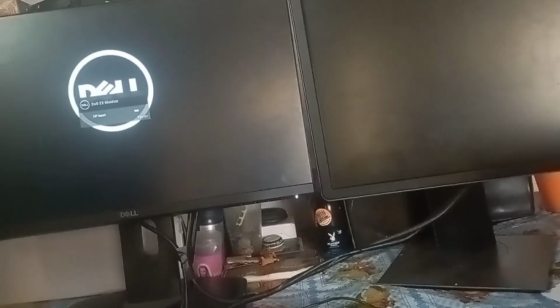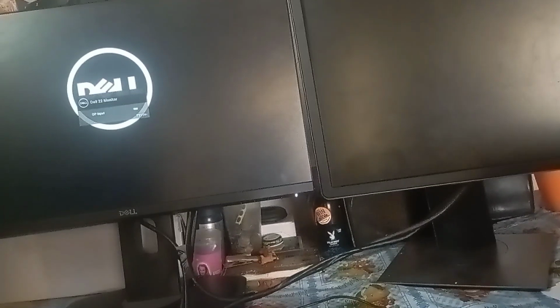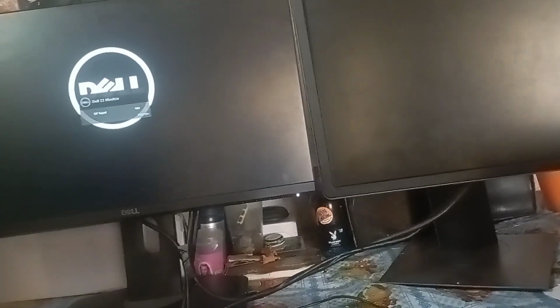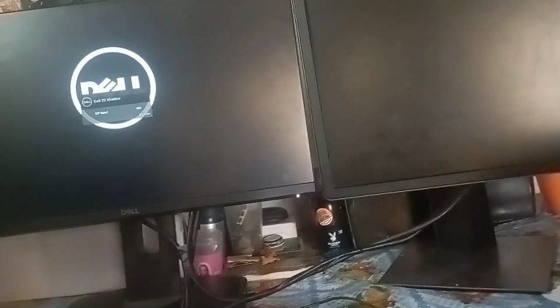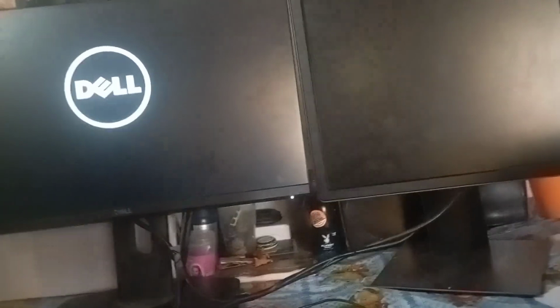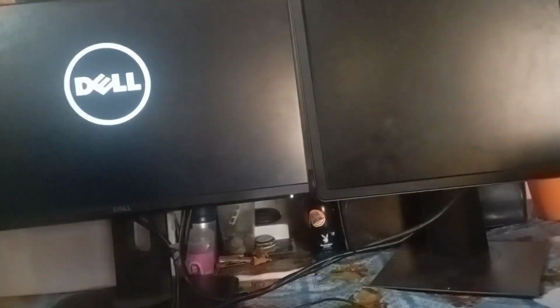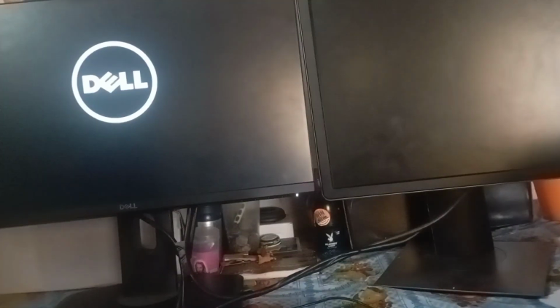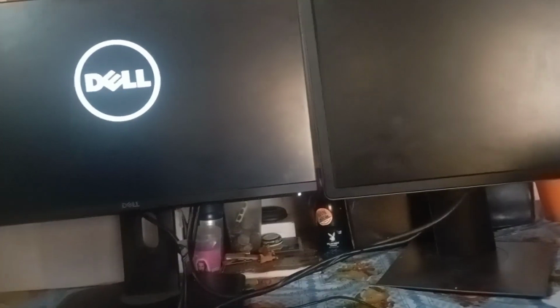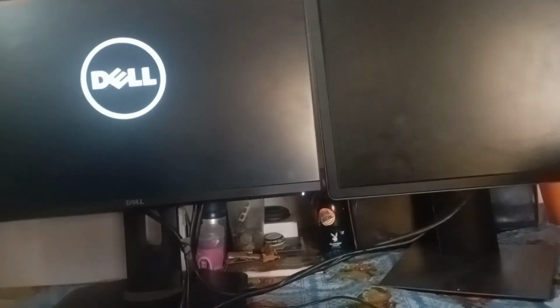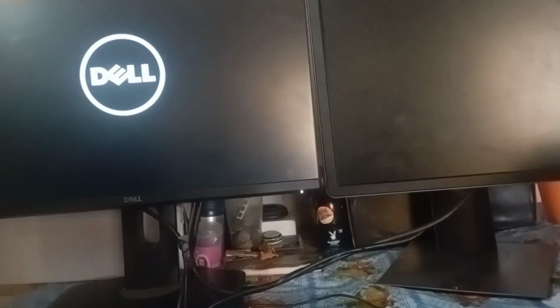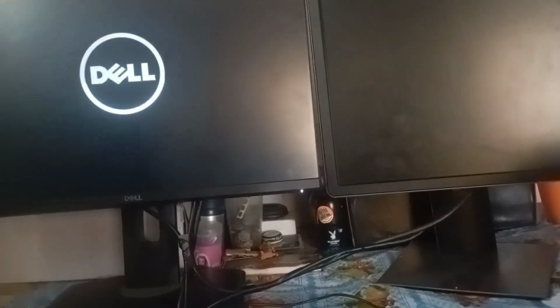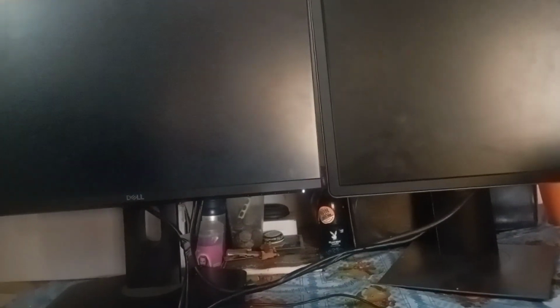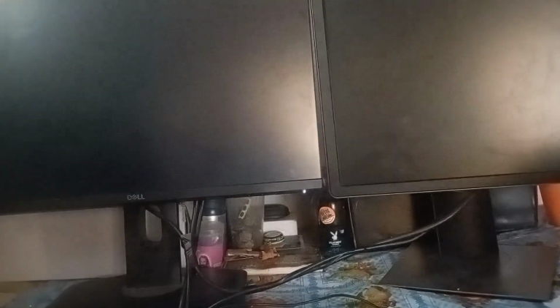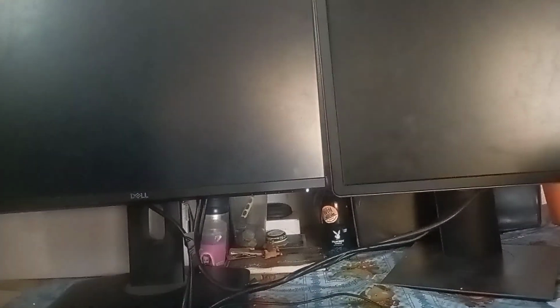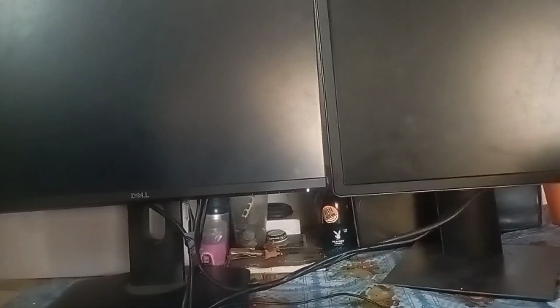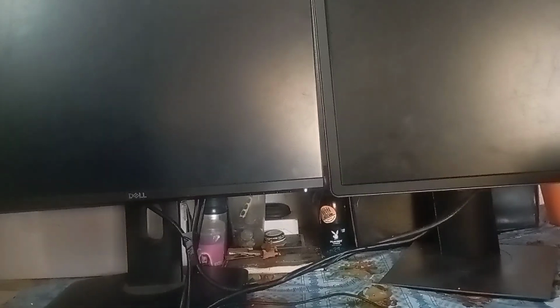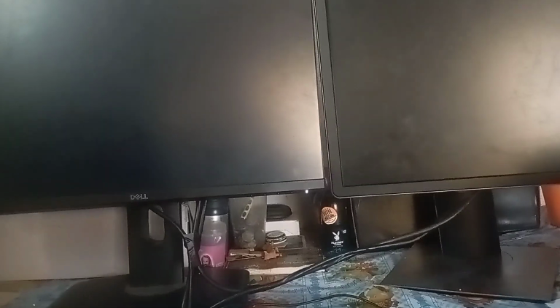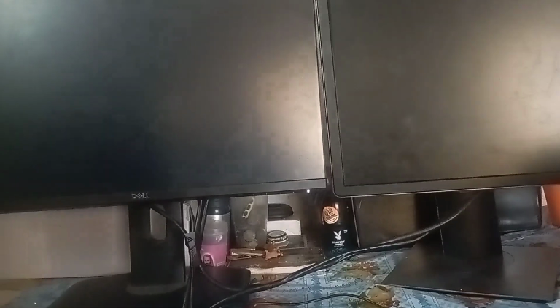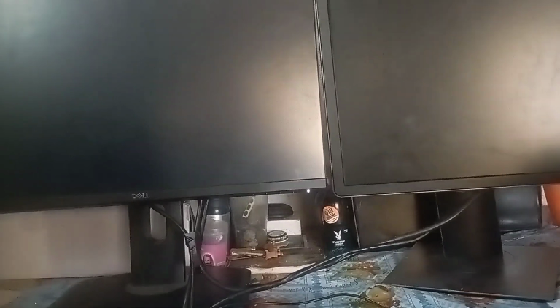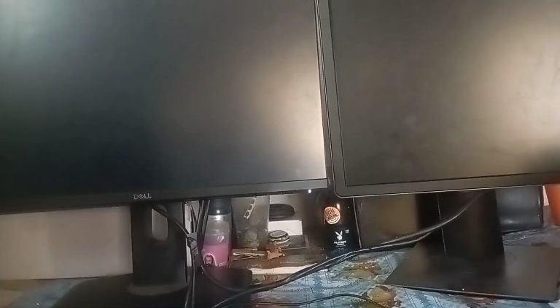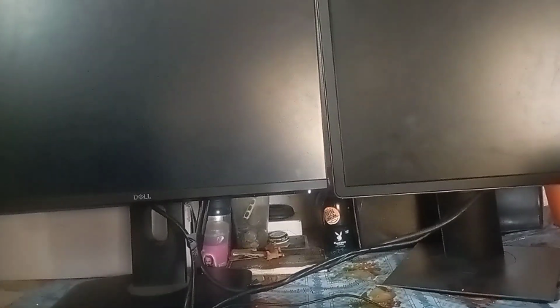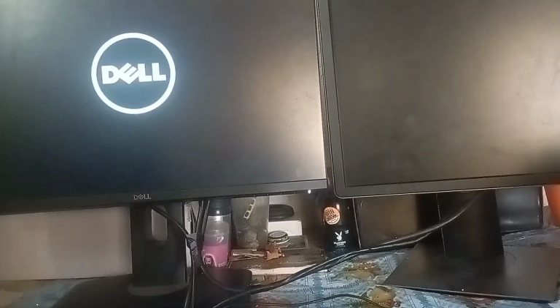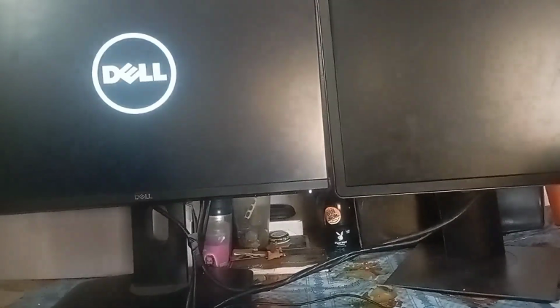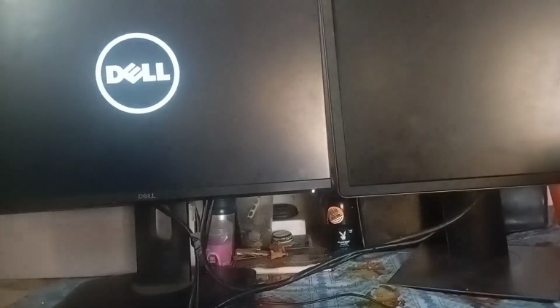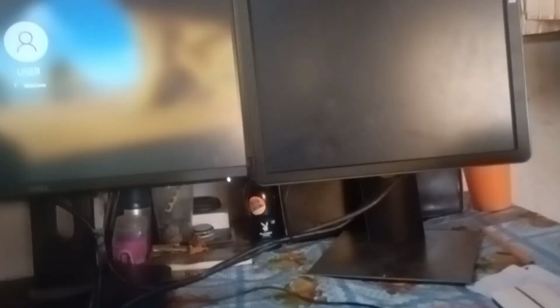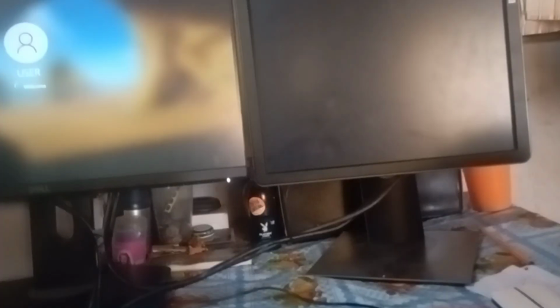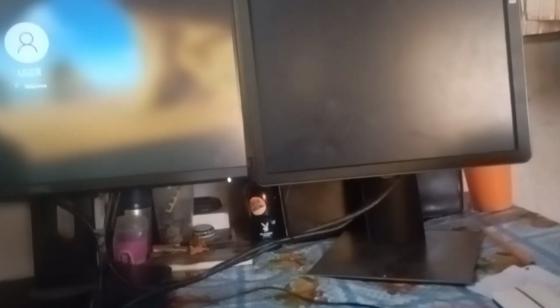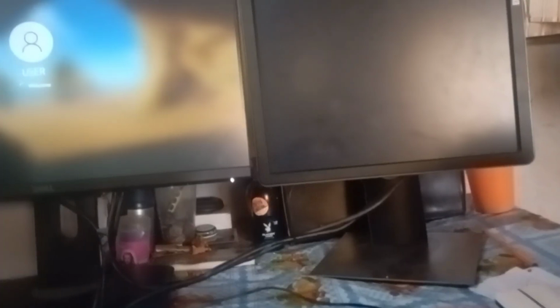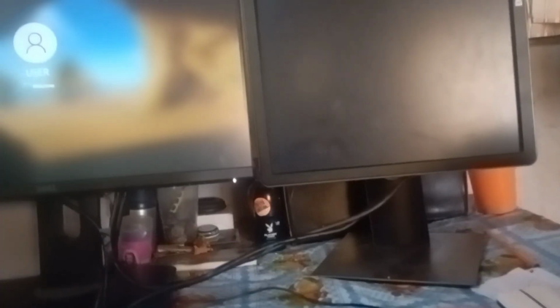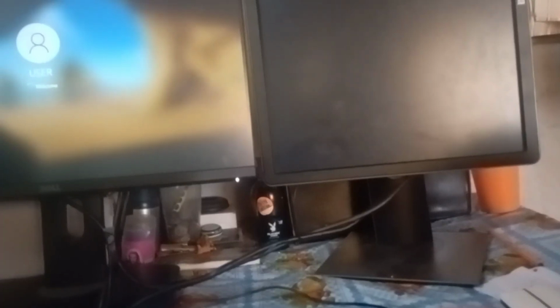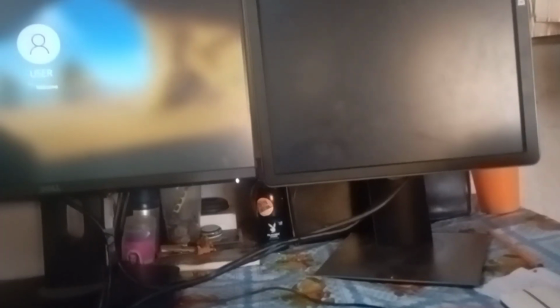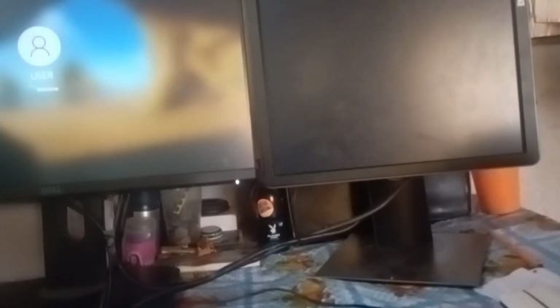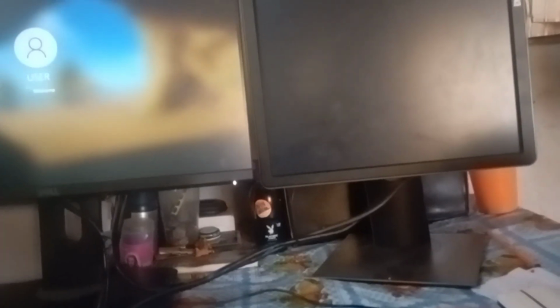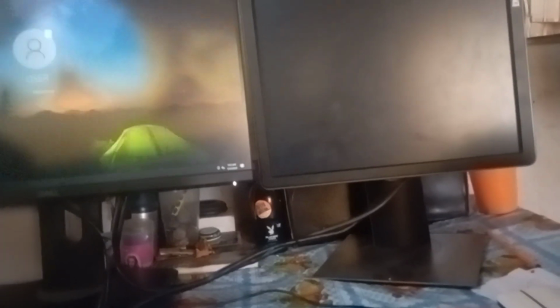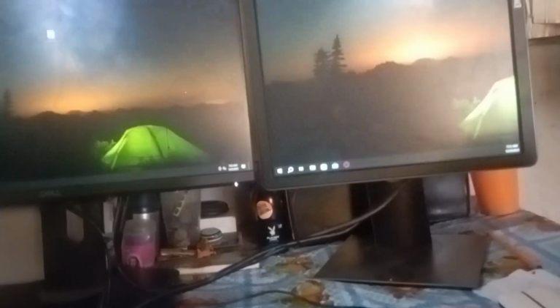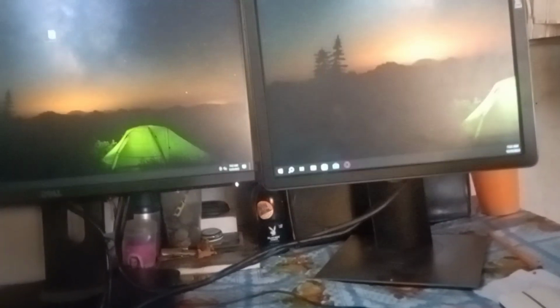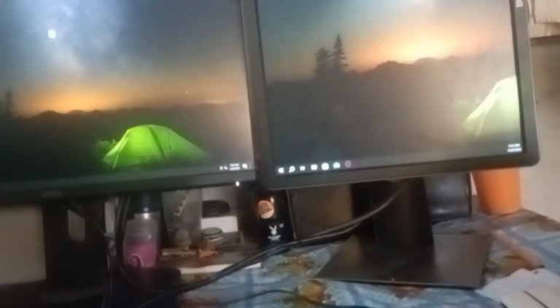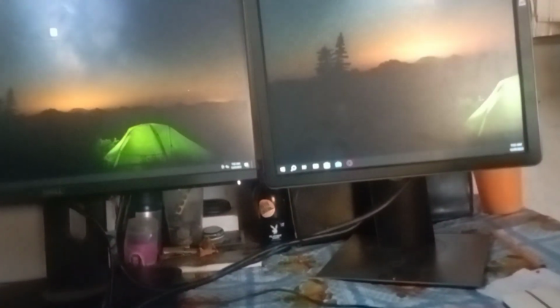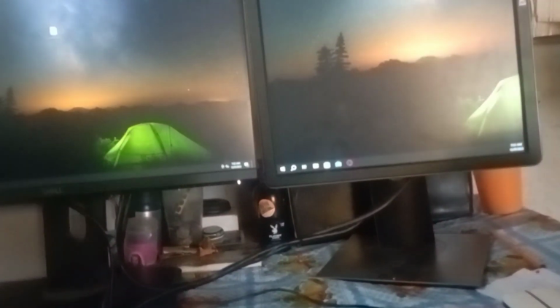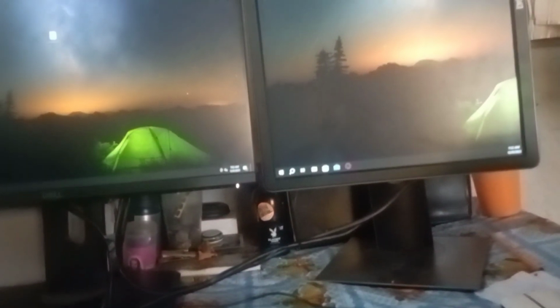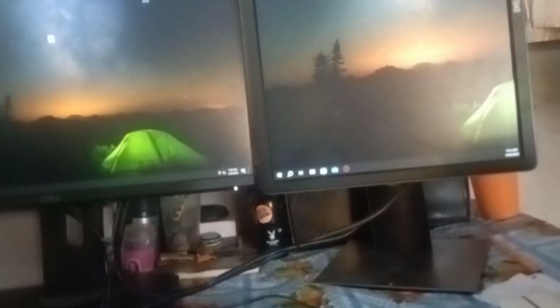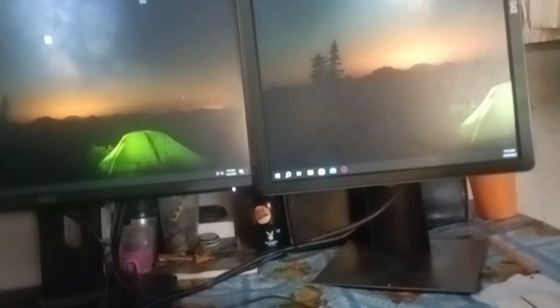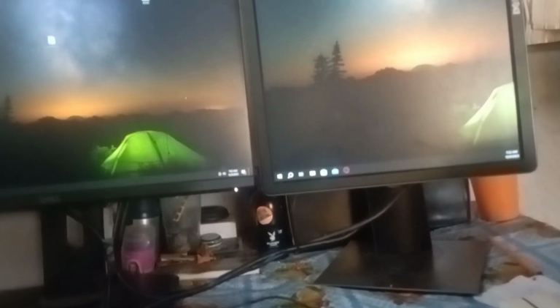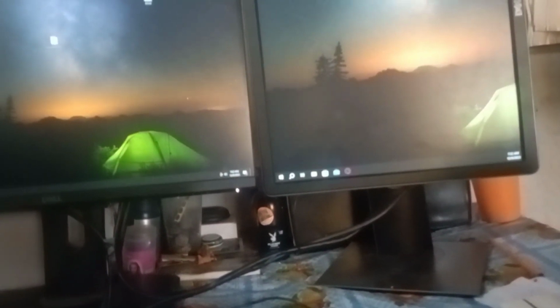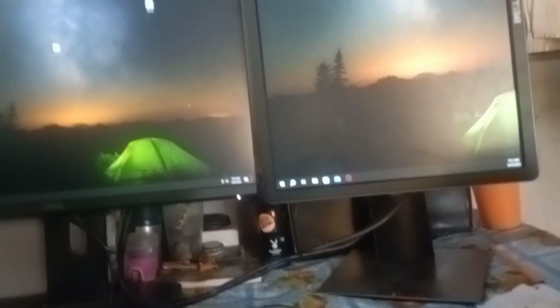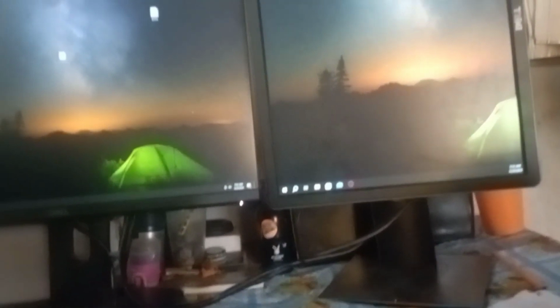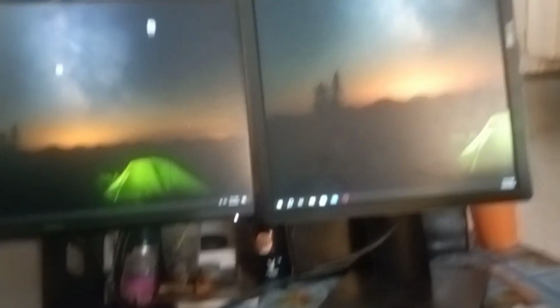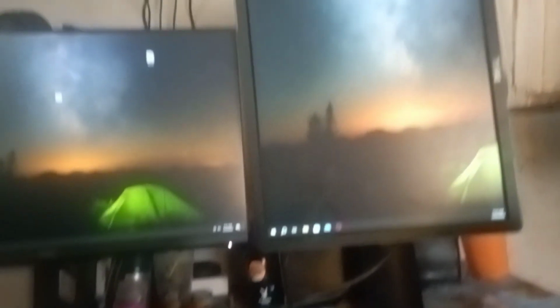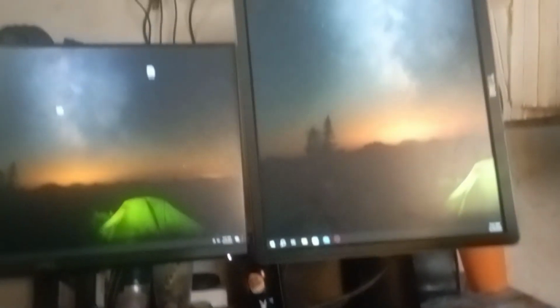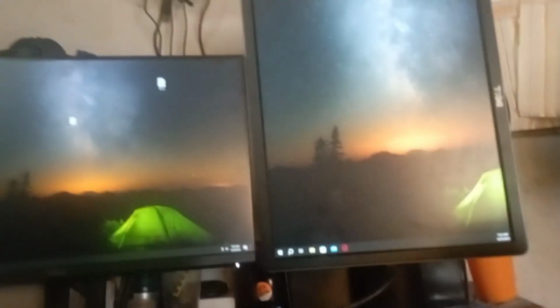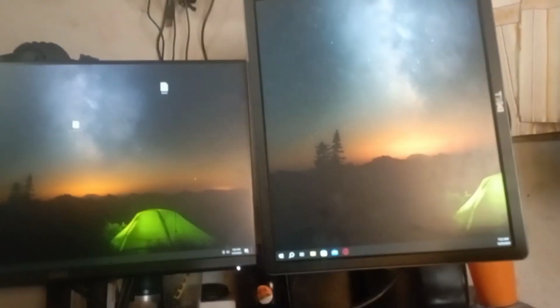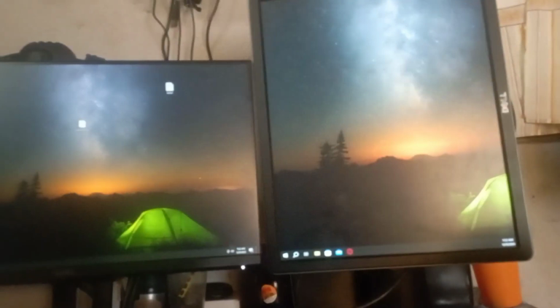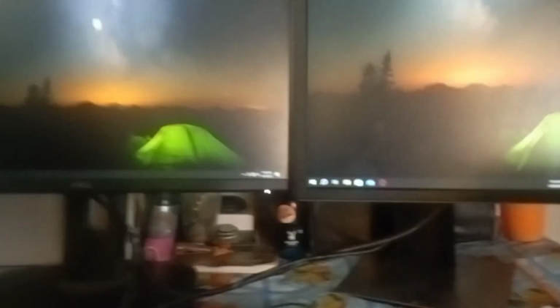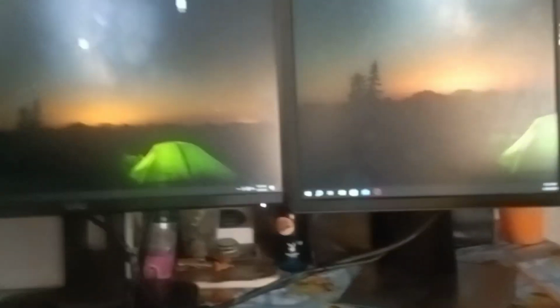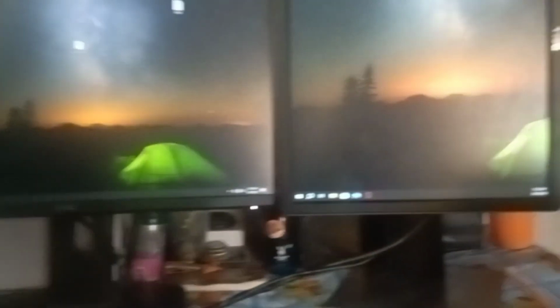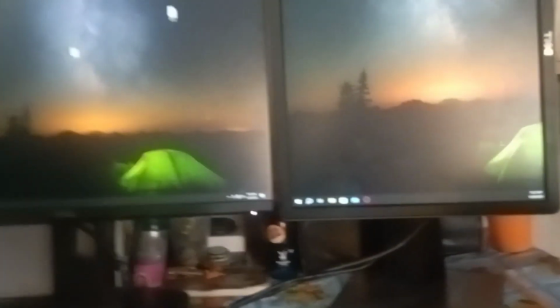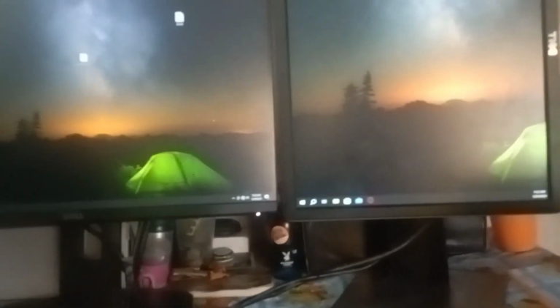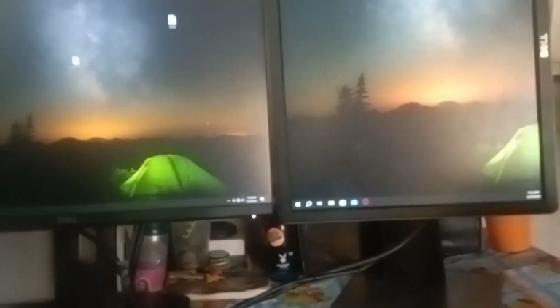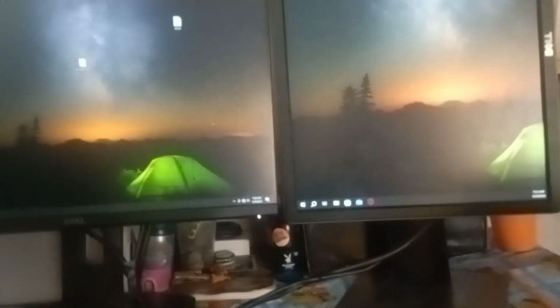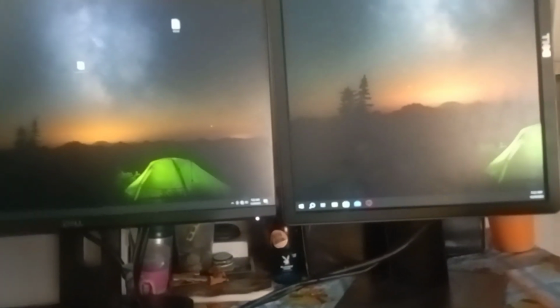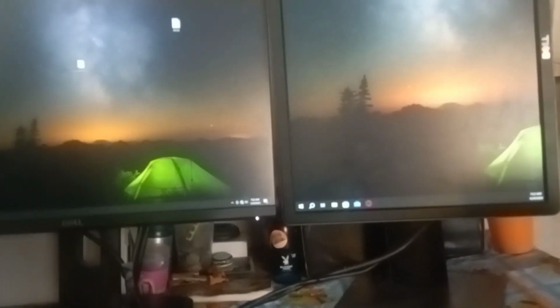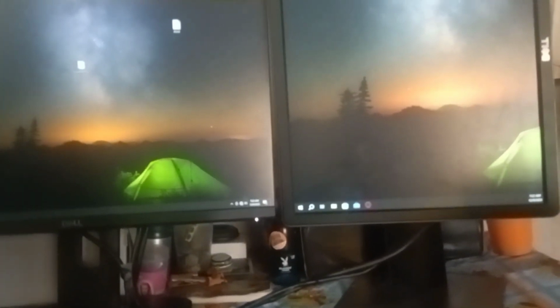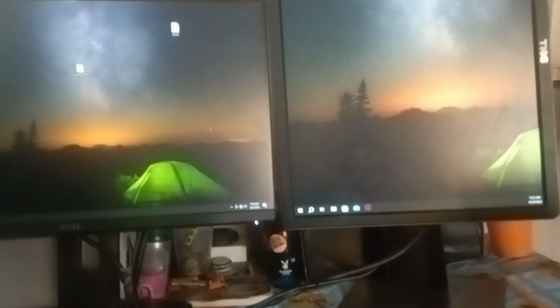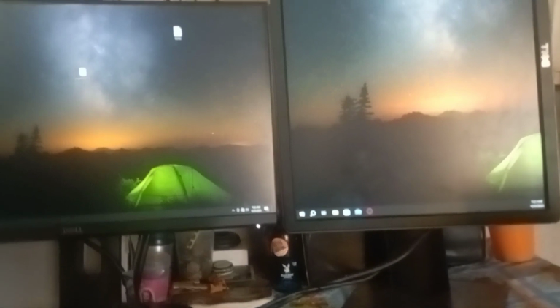Right now we have the two screens. I'm just starting up — let's see, bro. As you can see, both screens work!